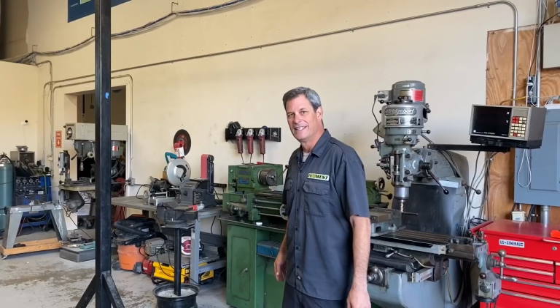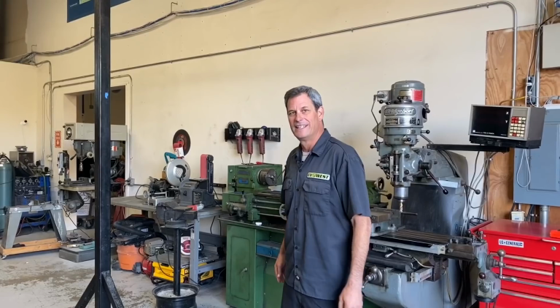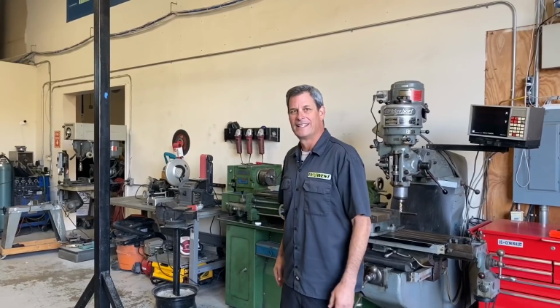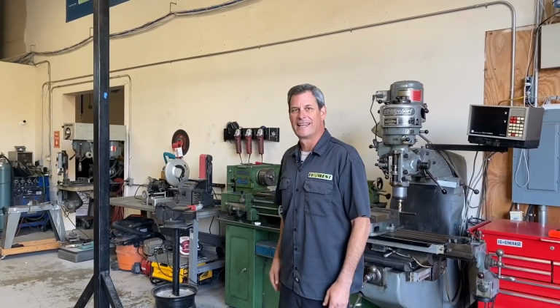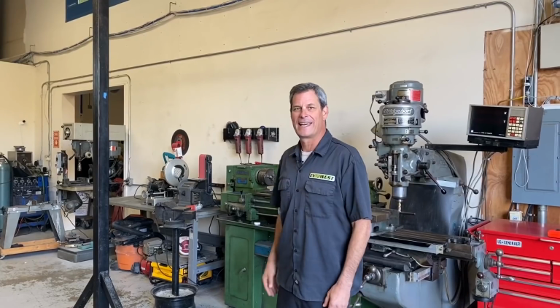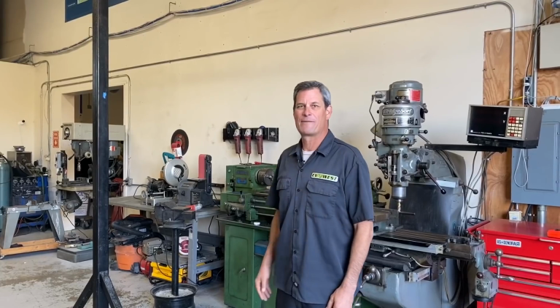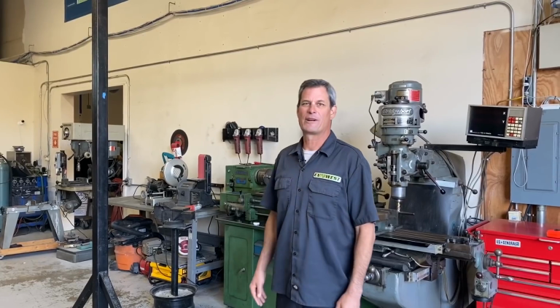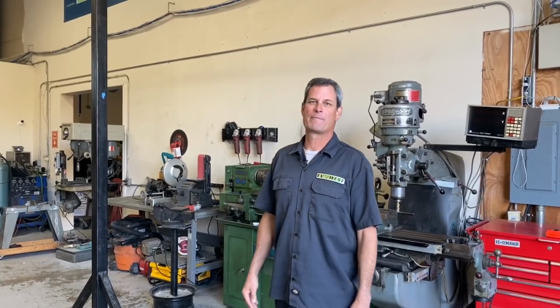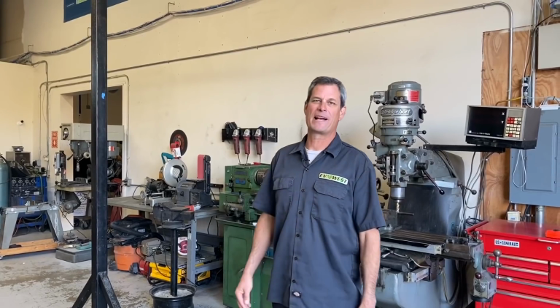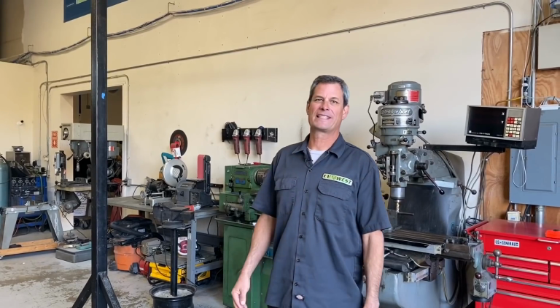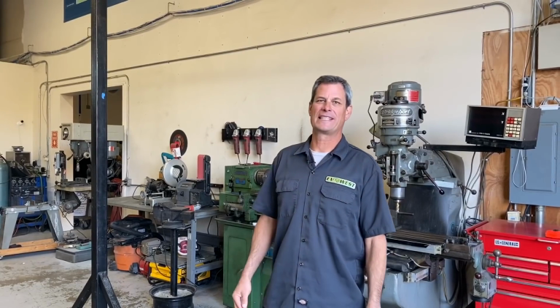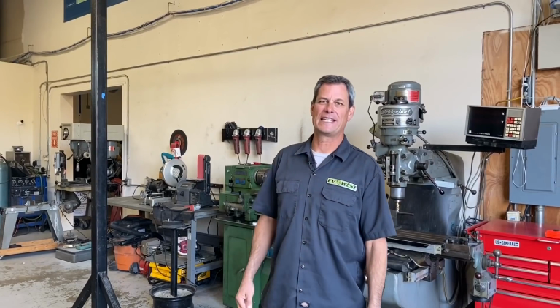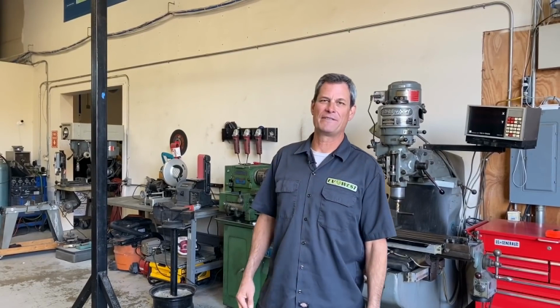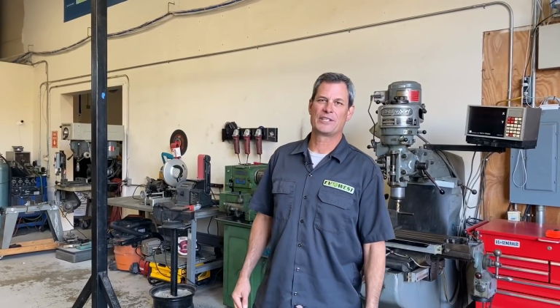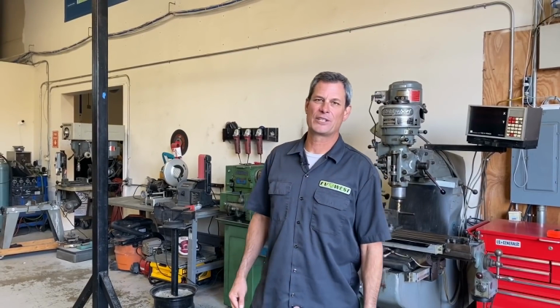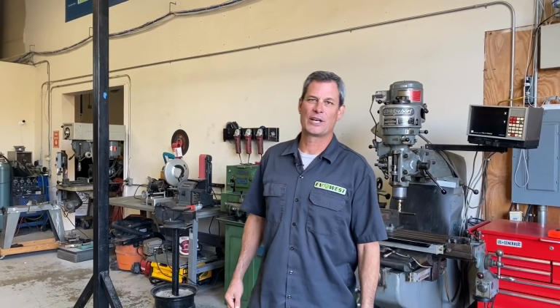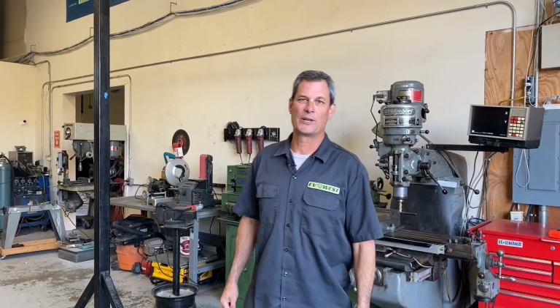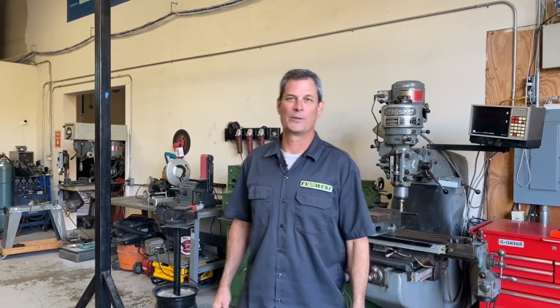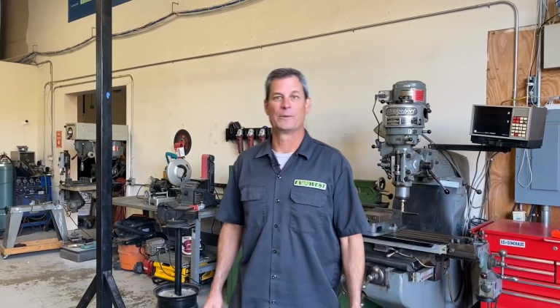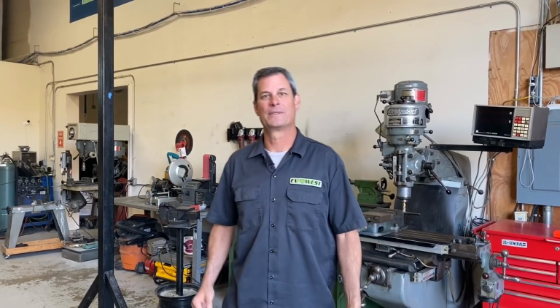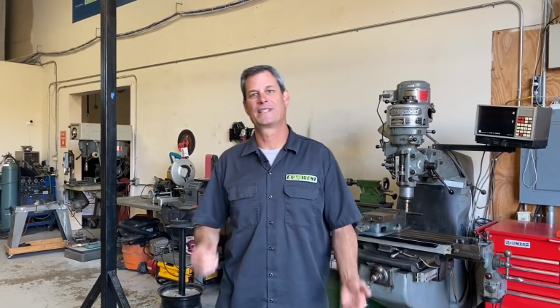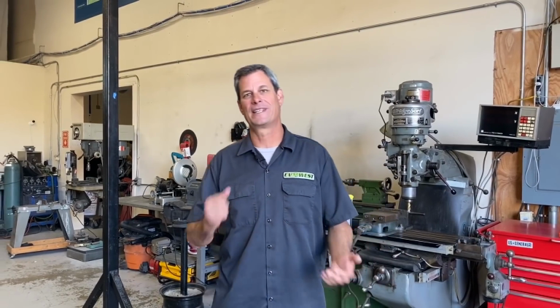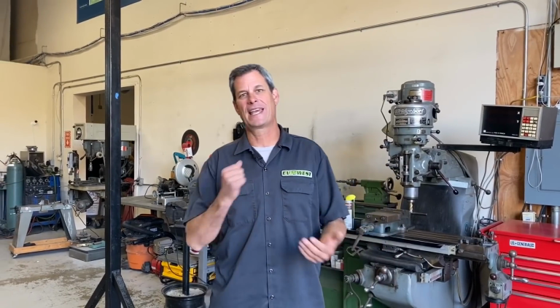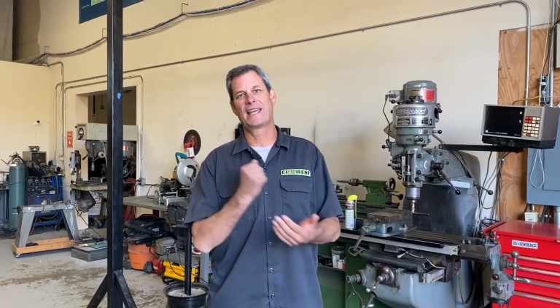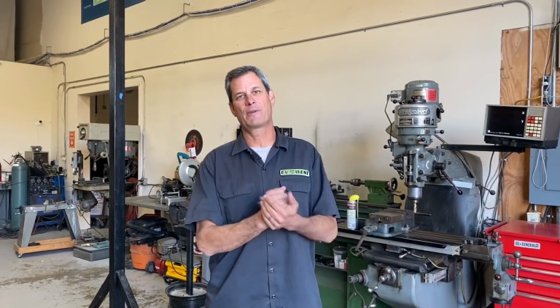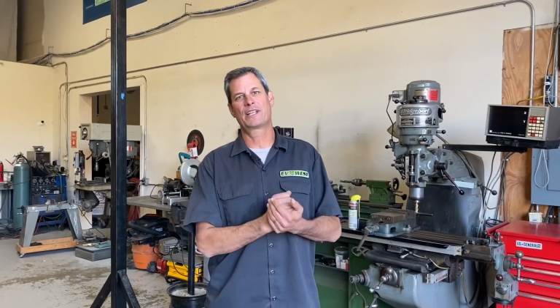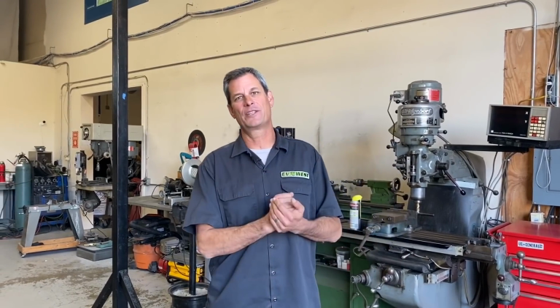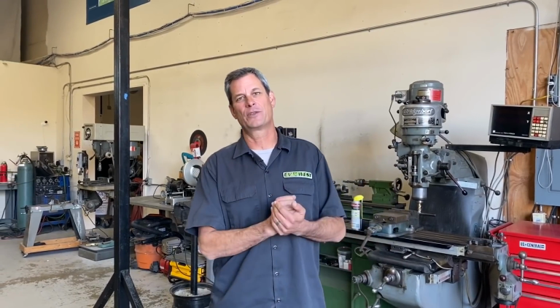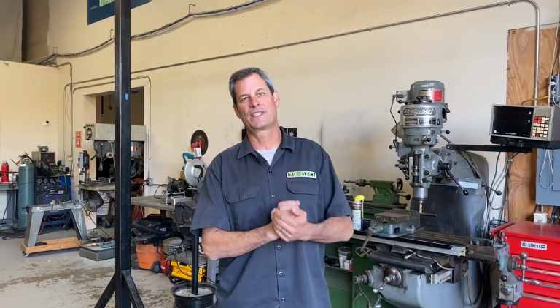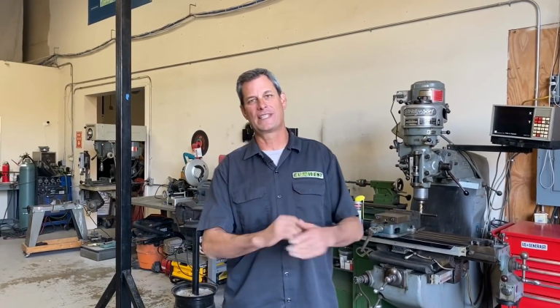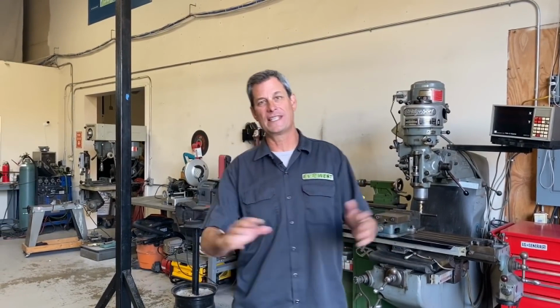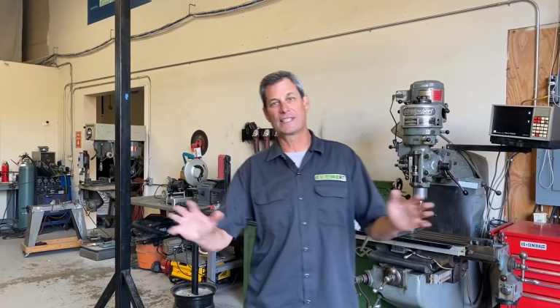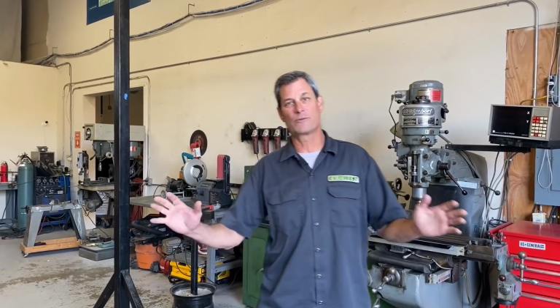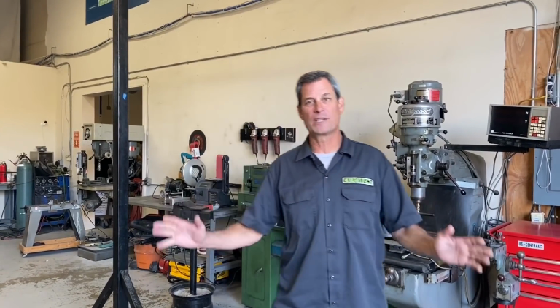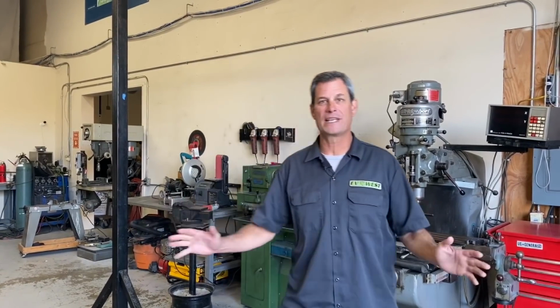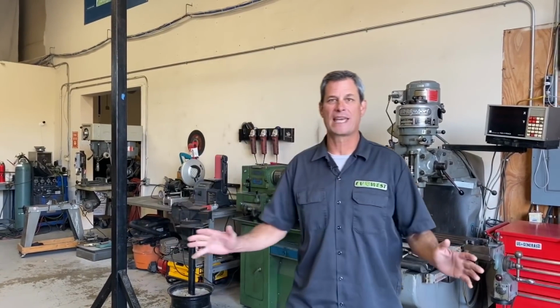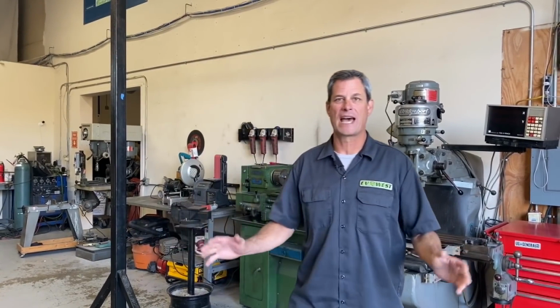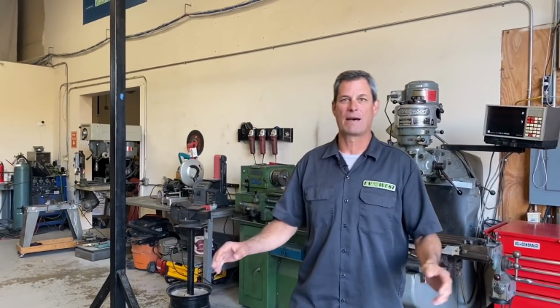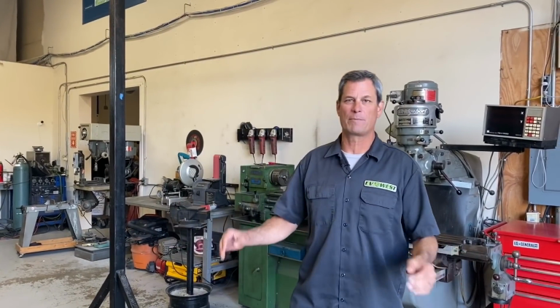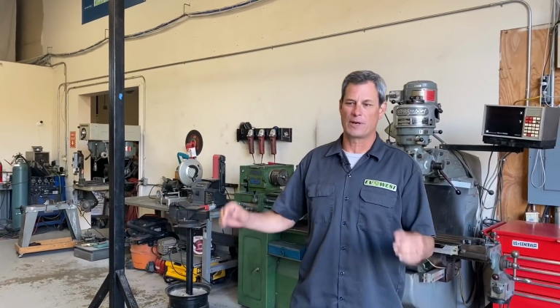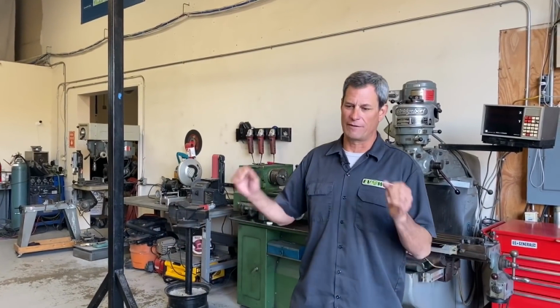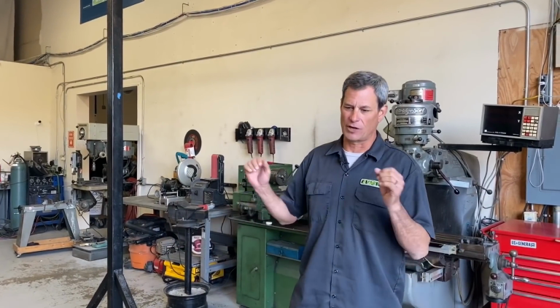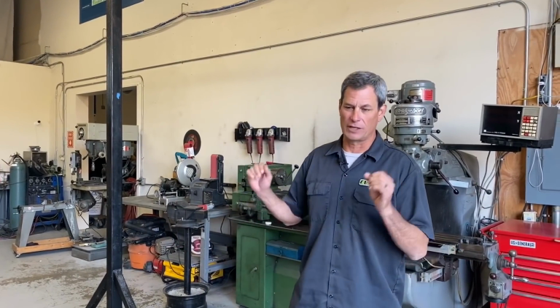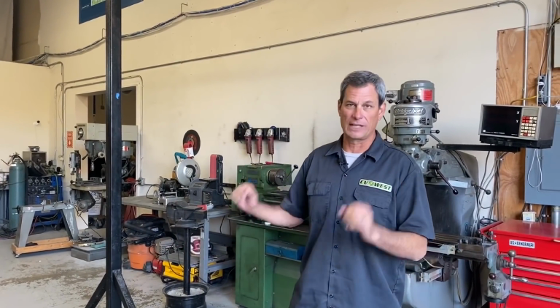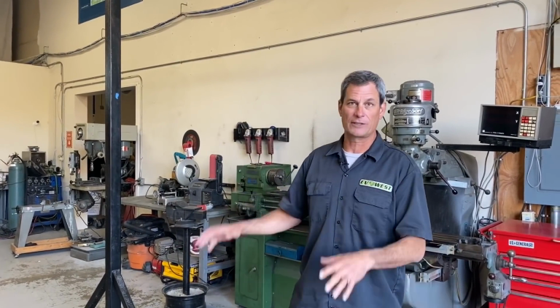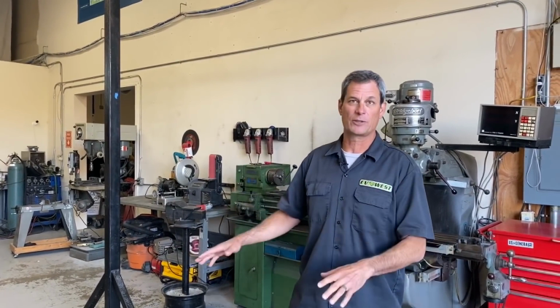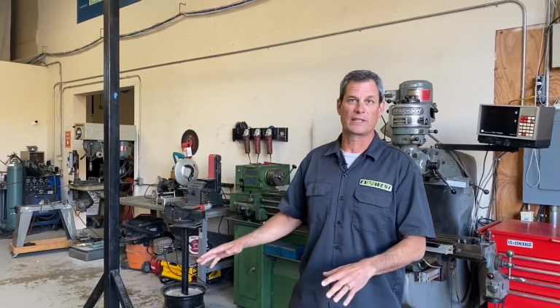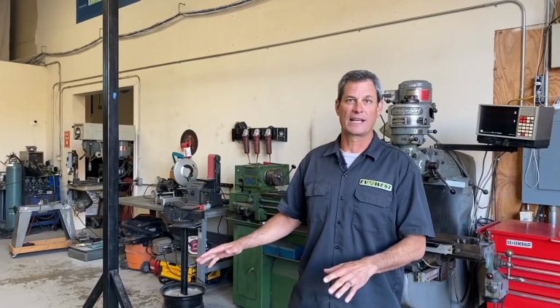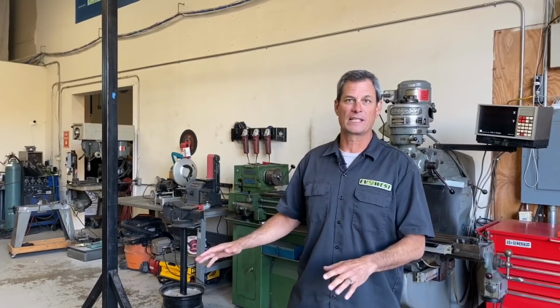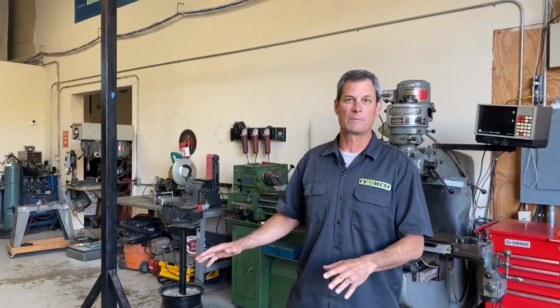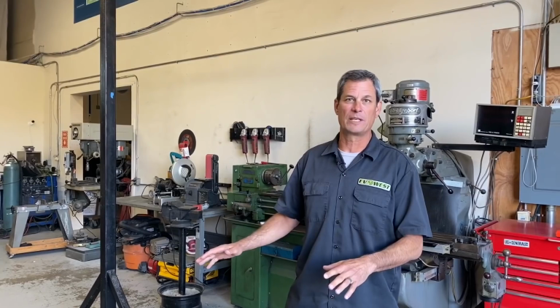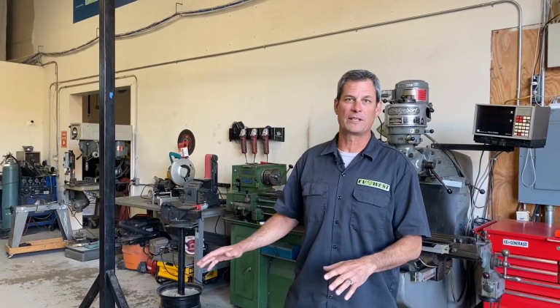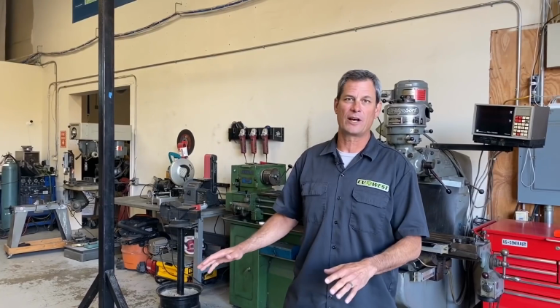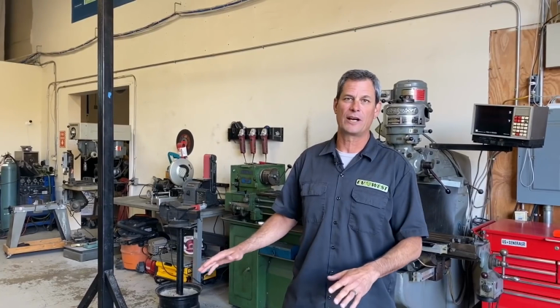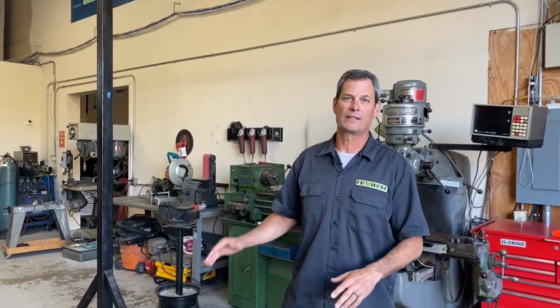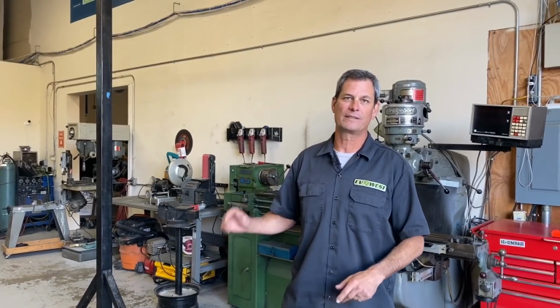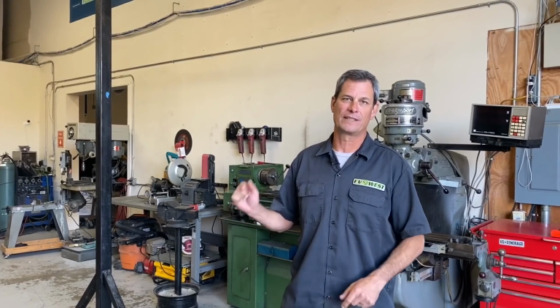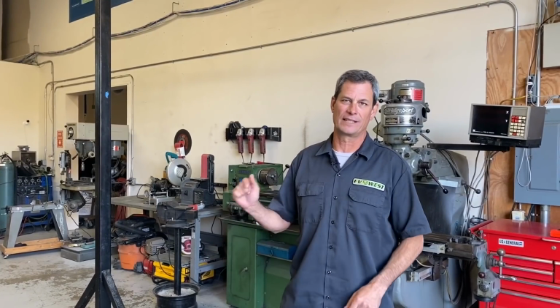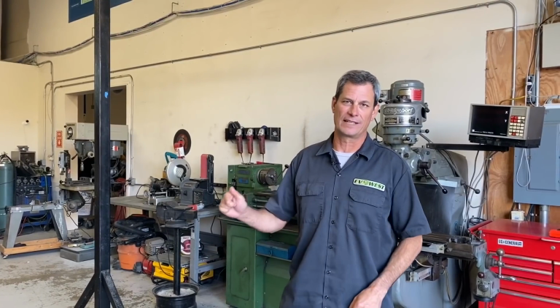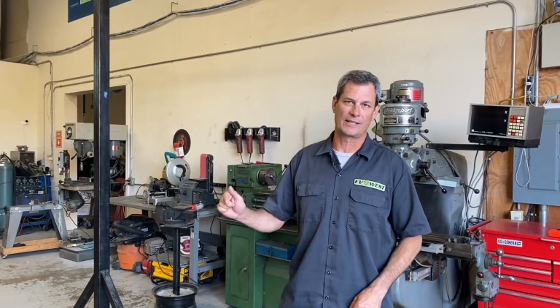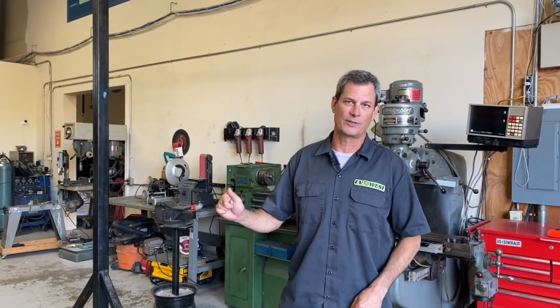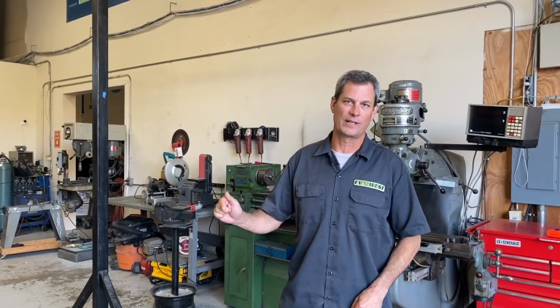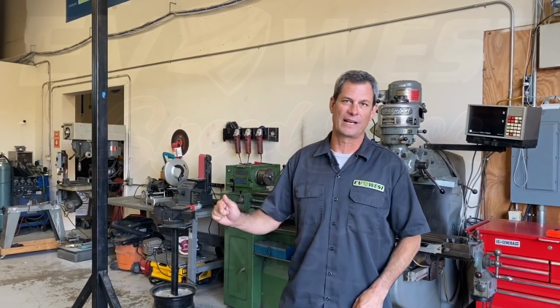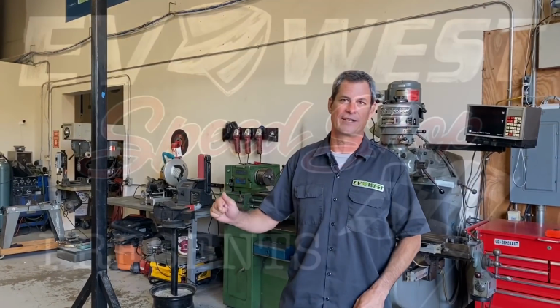Hey, welcome back to the EV Show. Today we're going to do a season recap of our electric land speed car, the Electroliner.